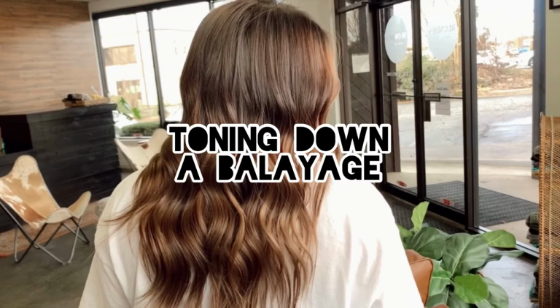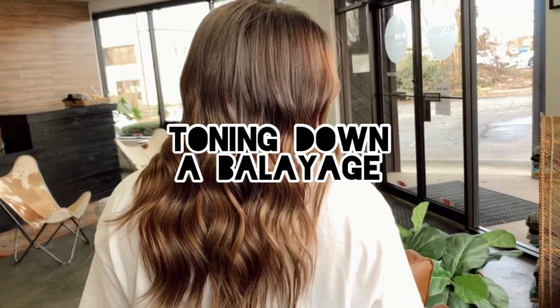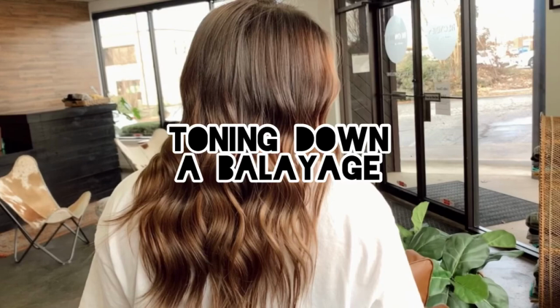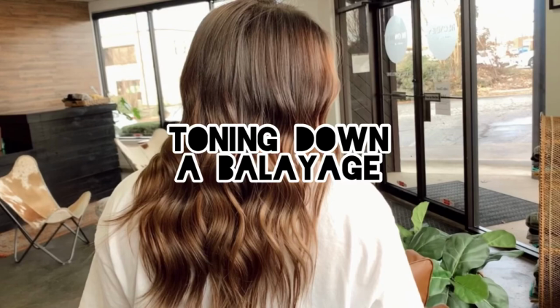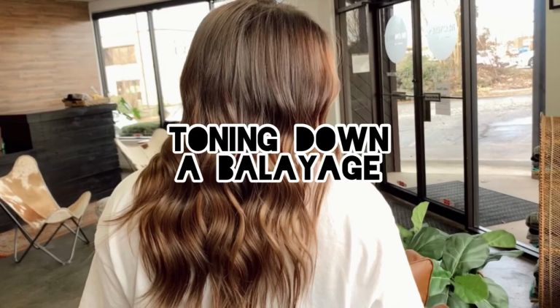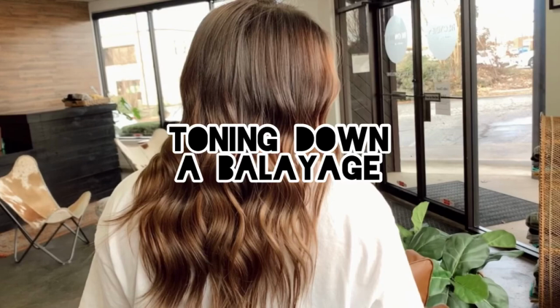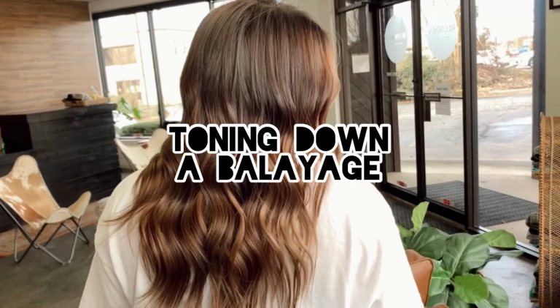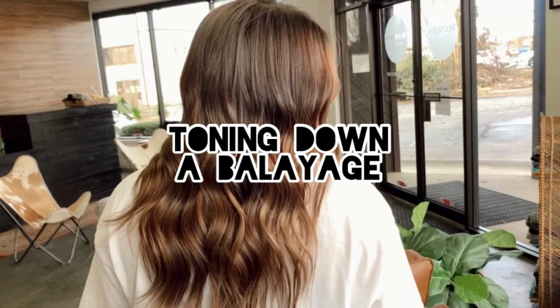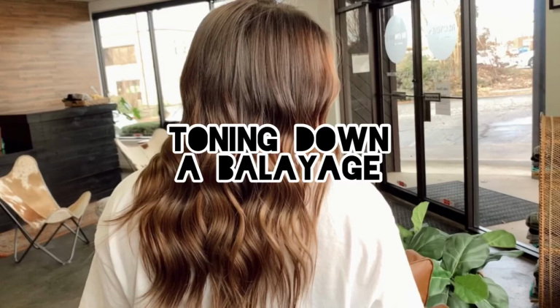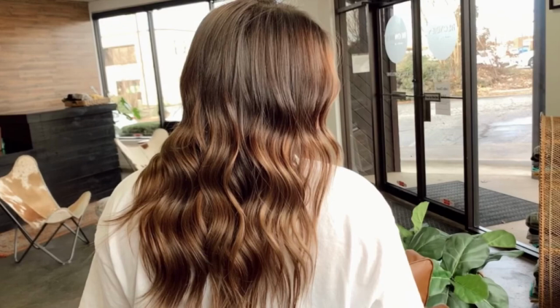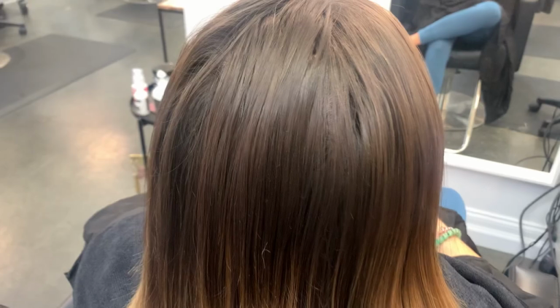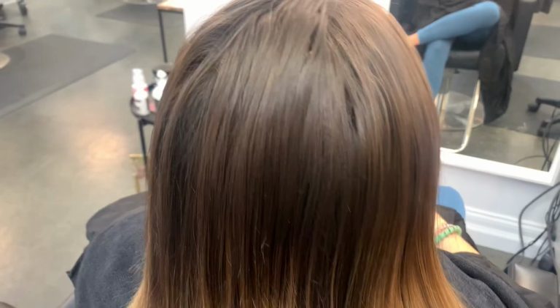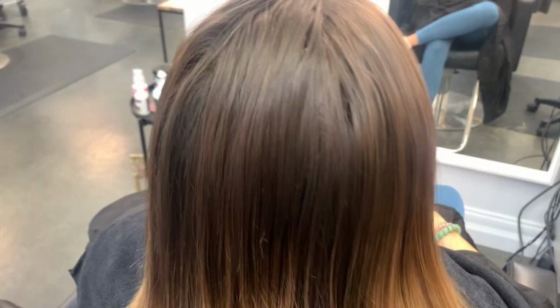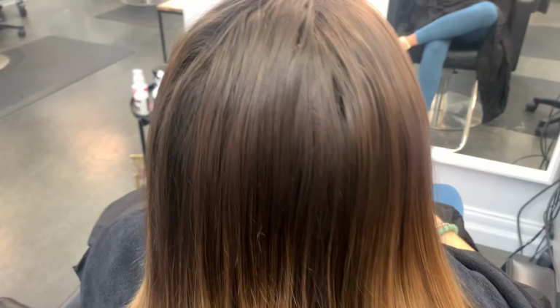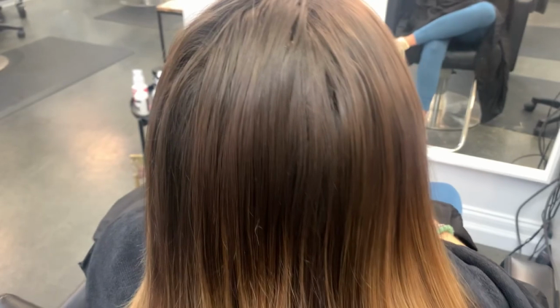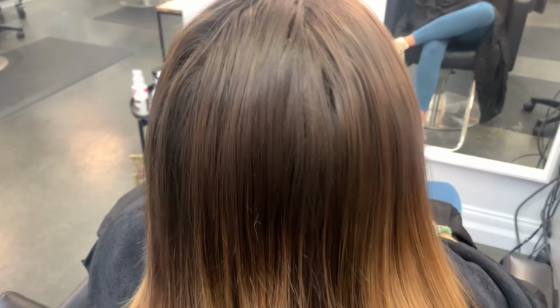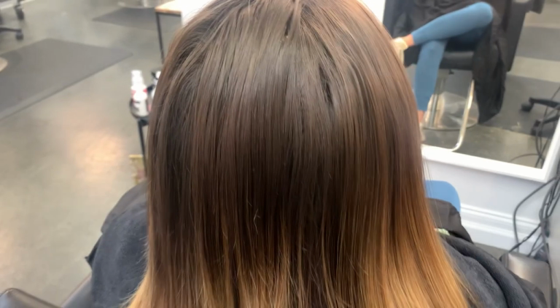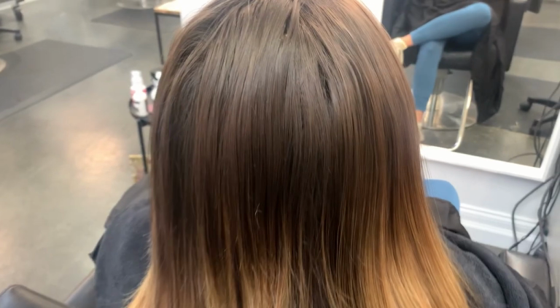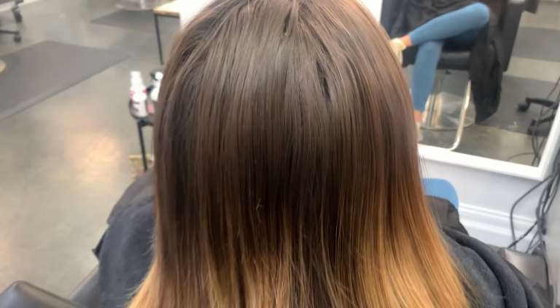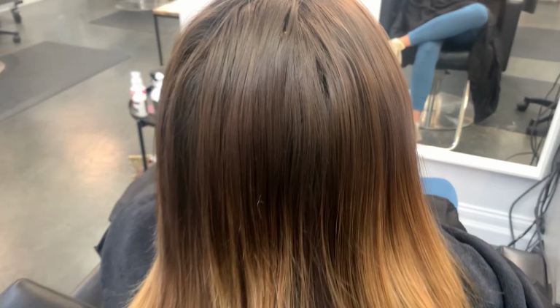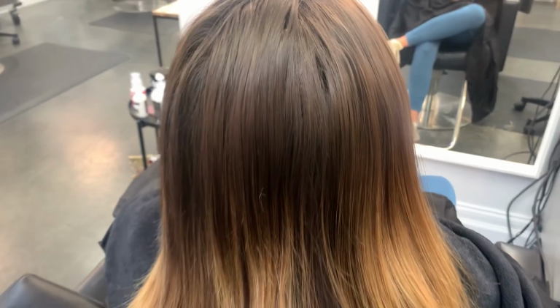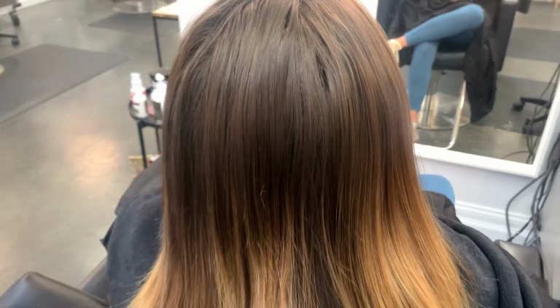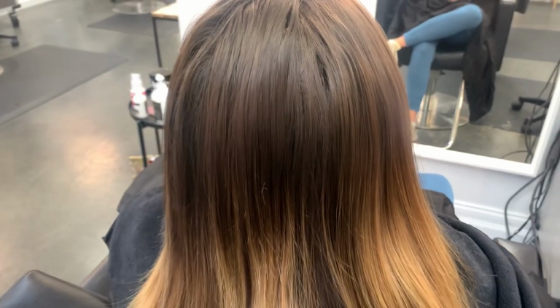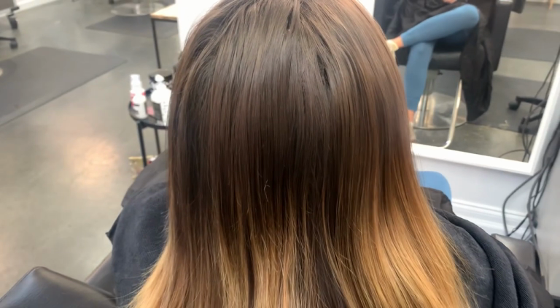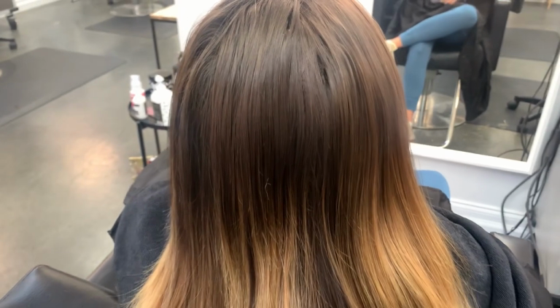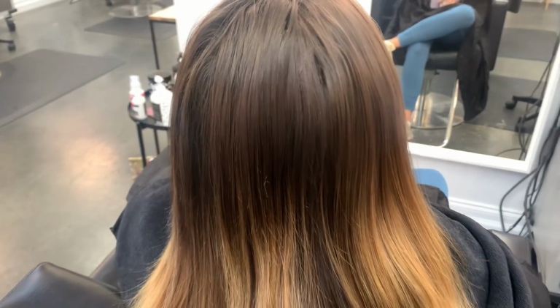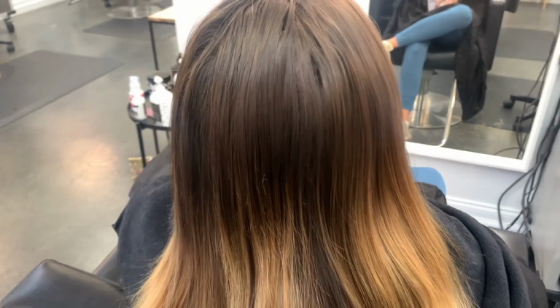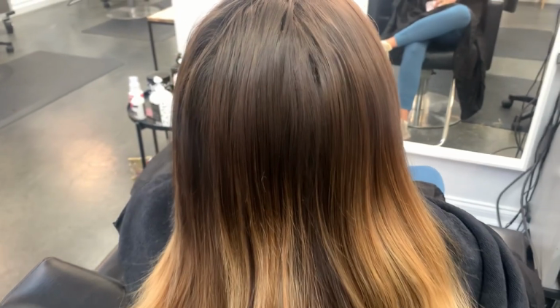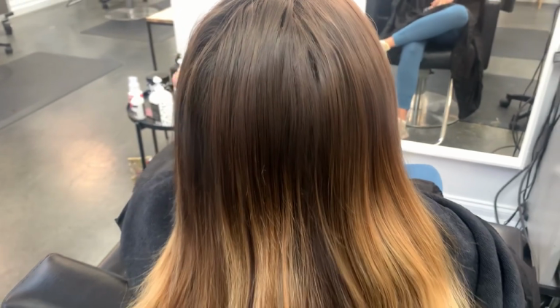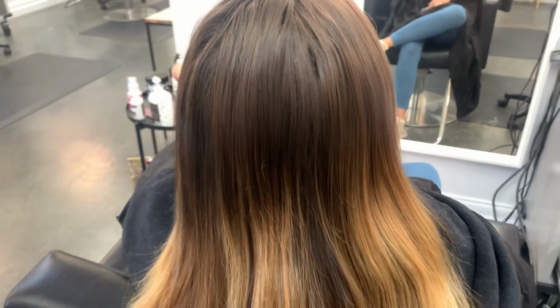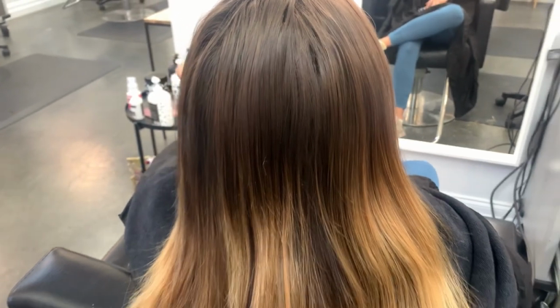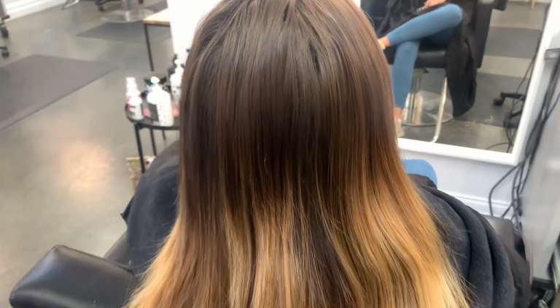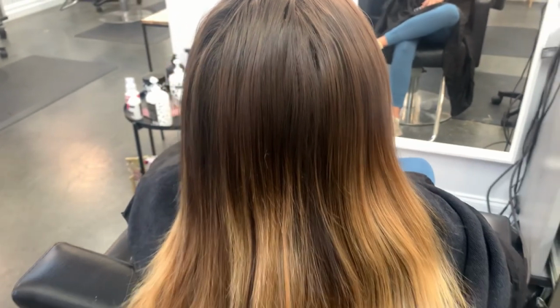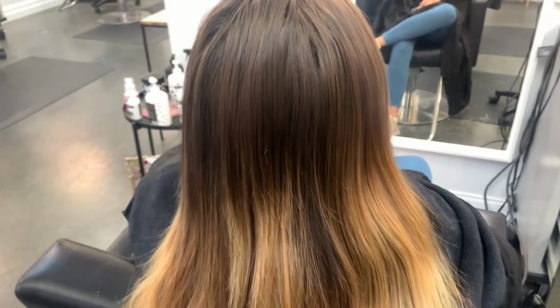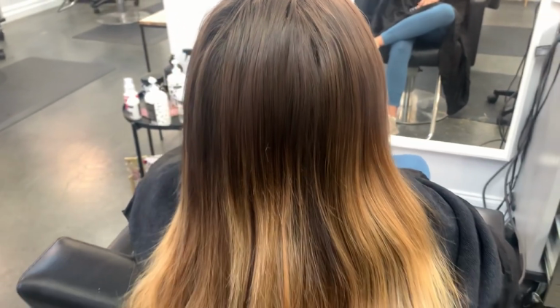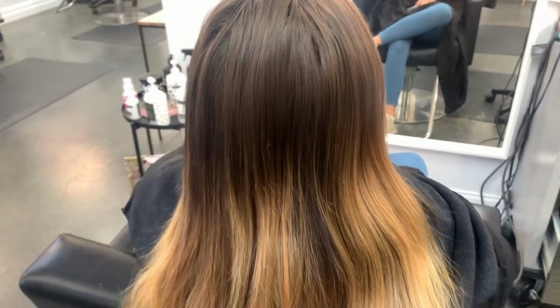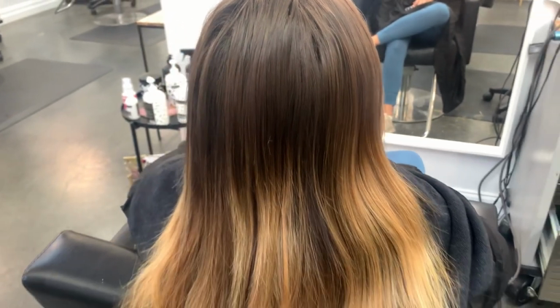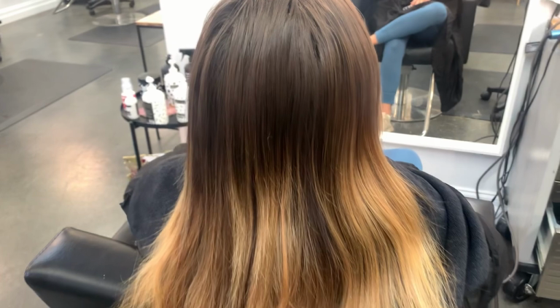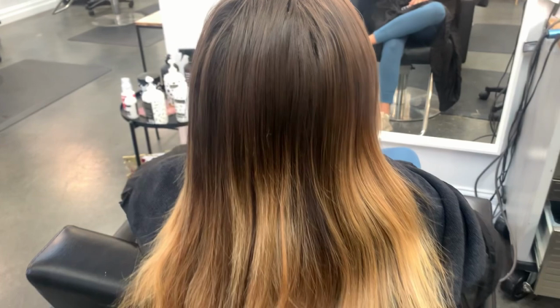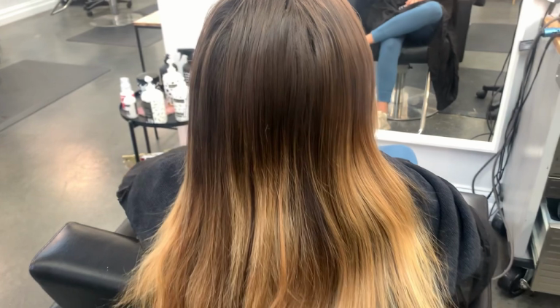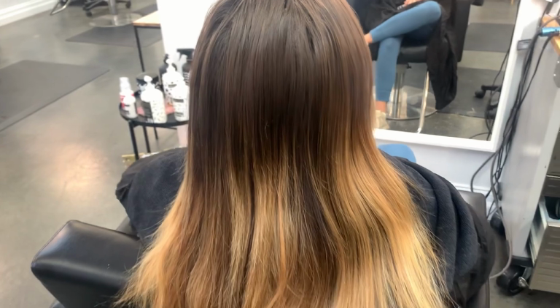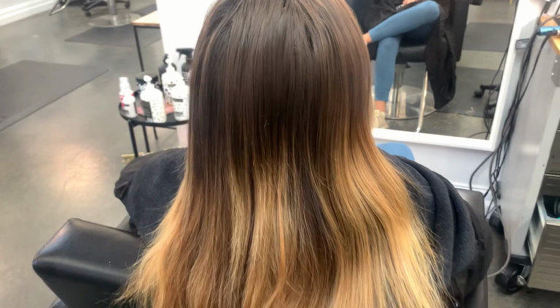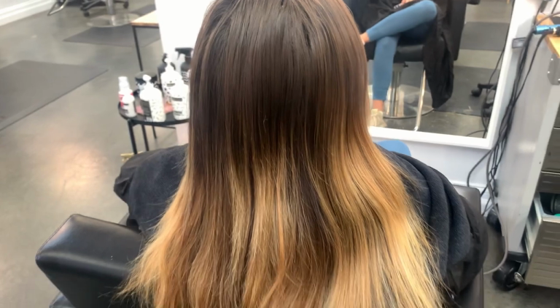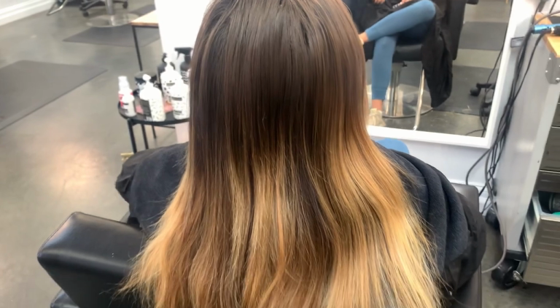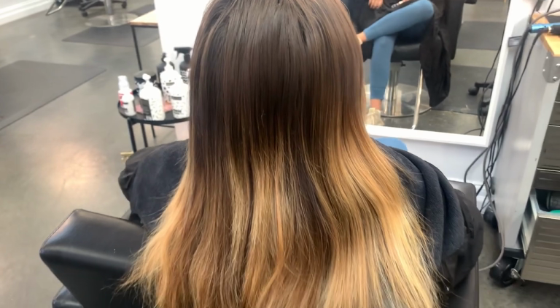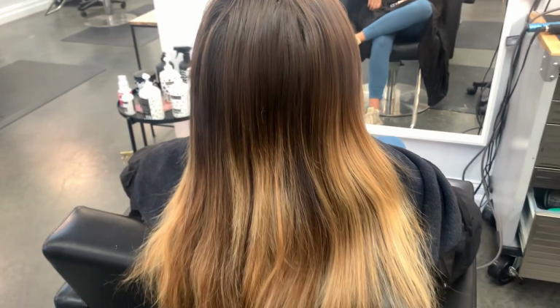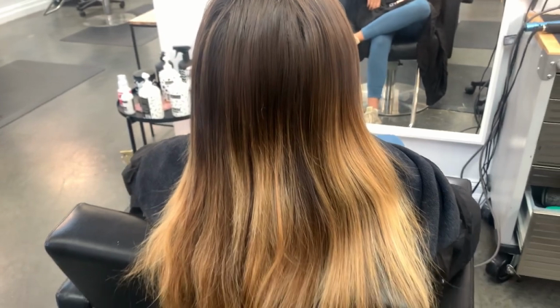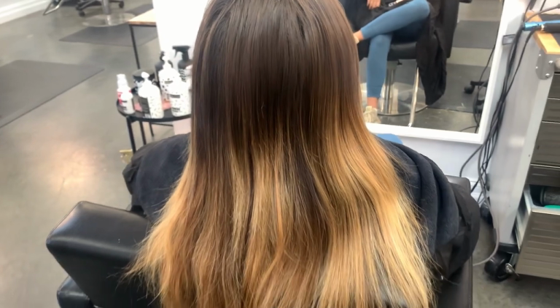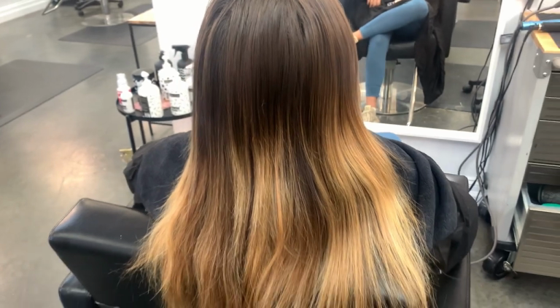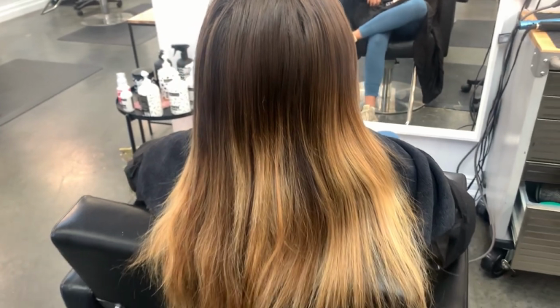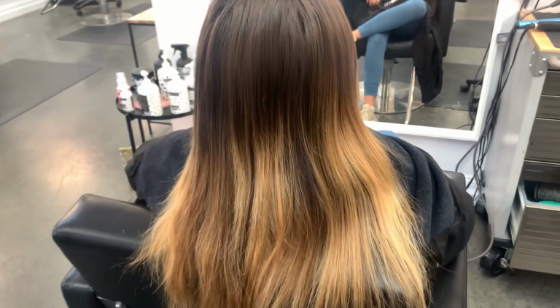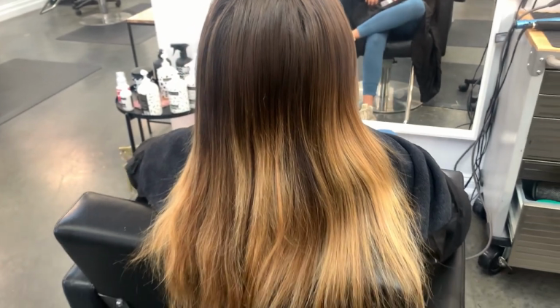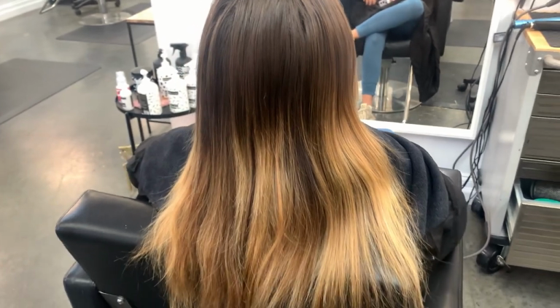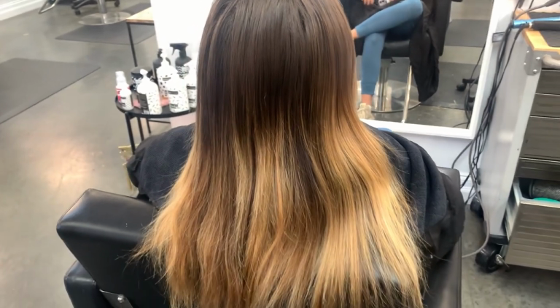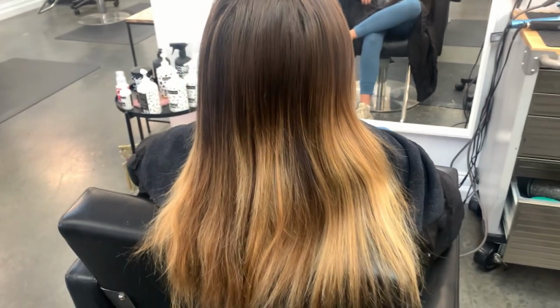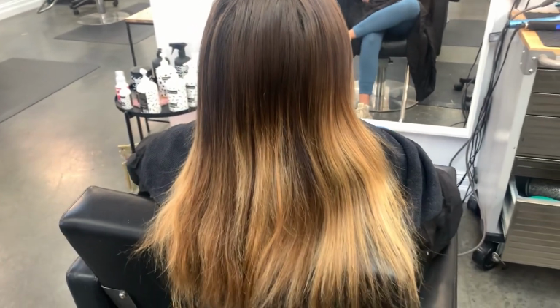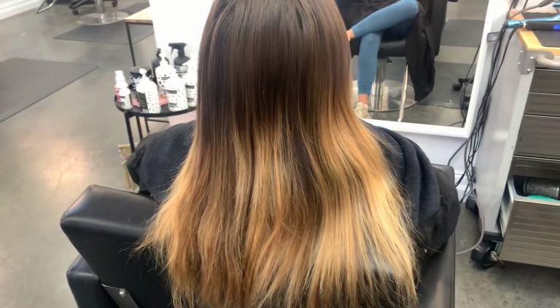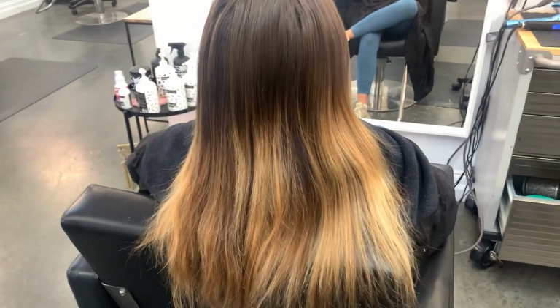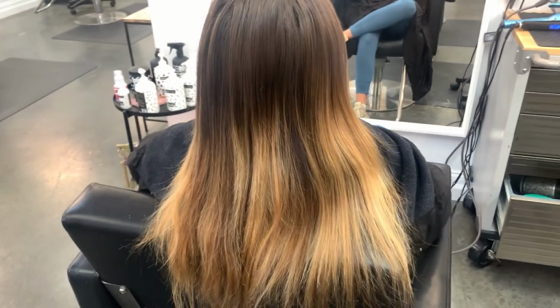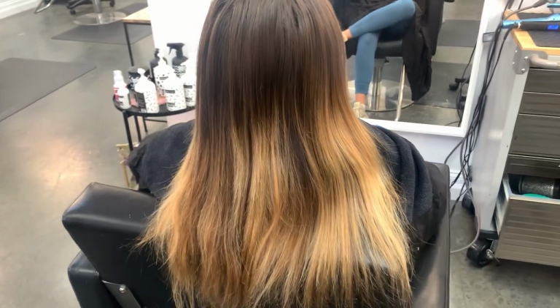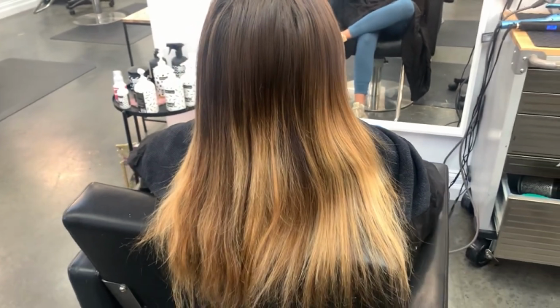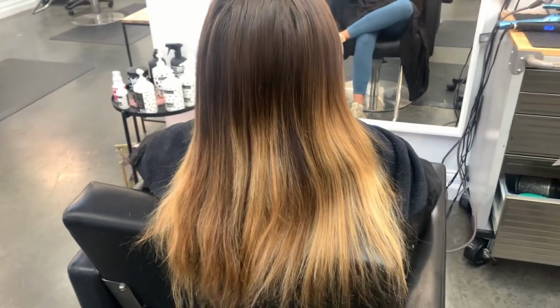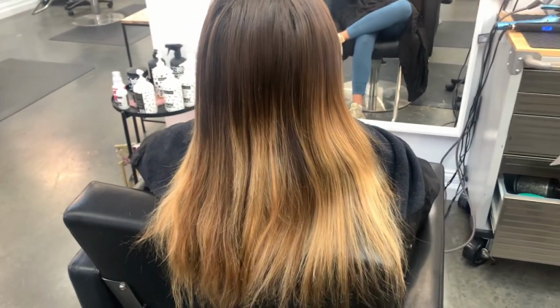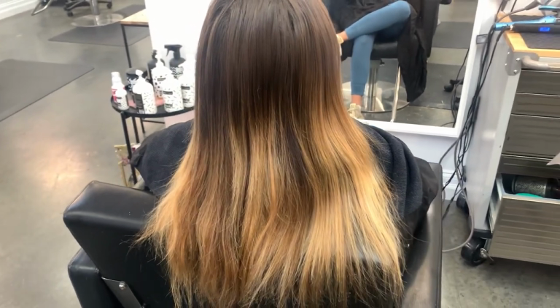Hi guys, welcome back, or welcome if you are new. This is Alex and today we are going to be refreshing her balayage, toning it down a little bit.